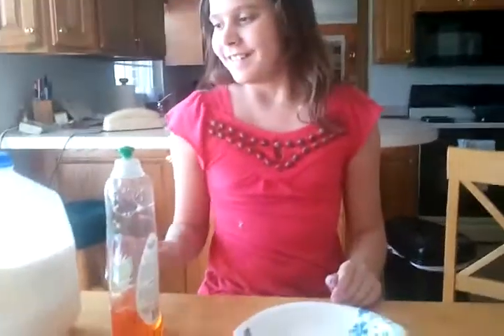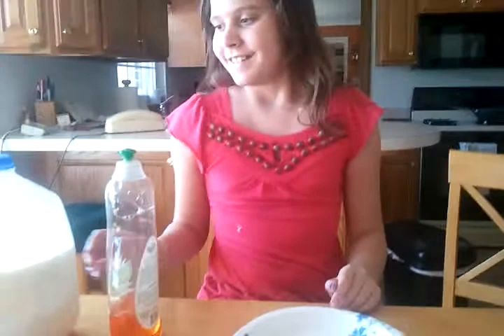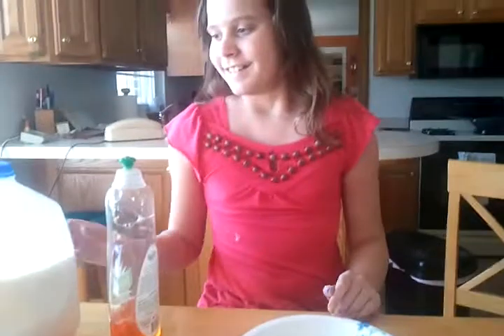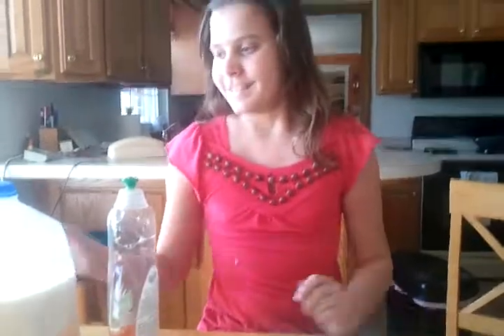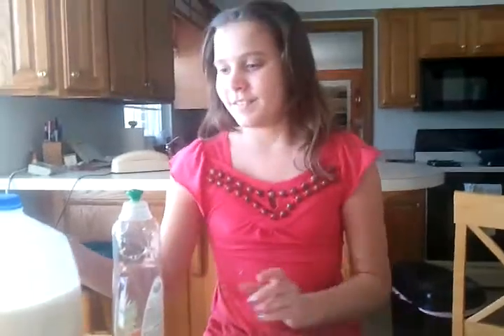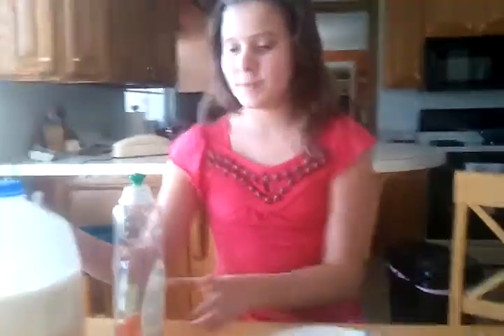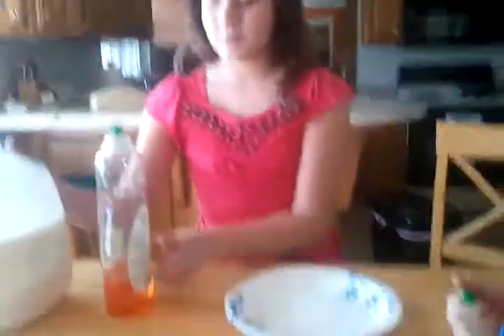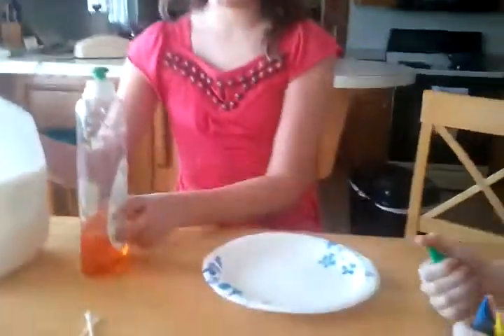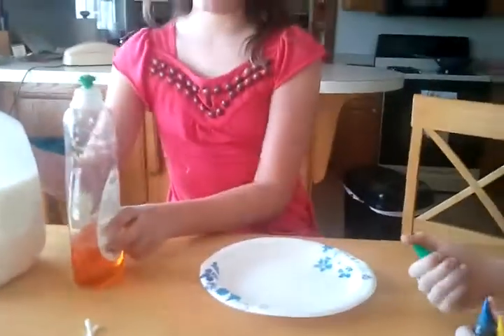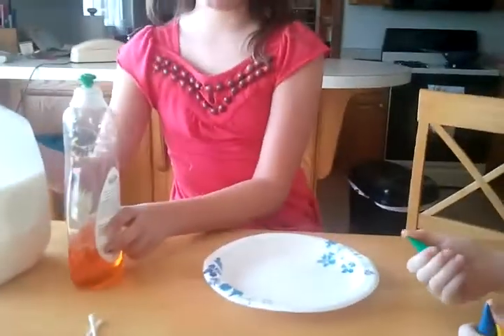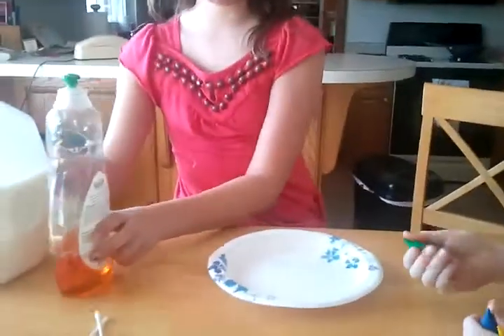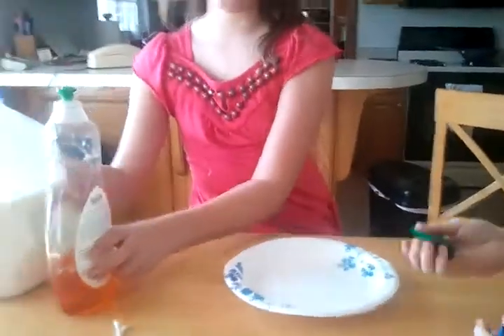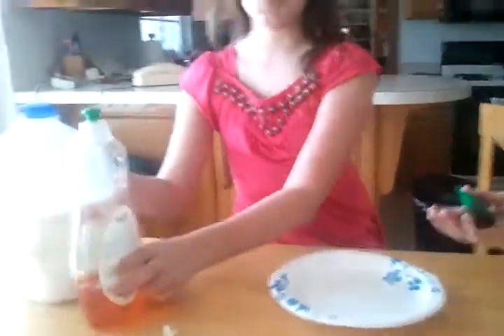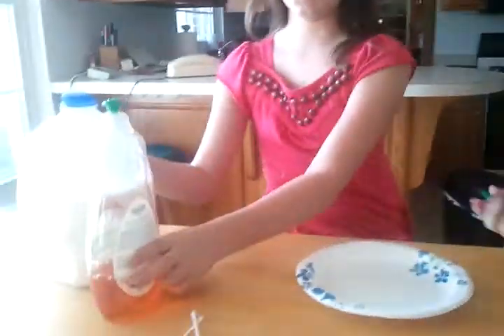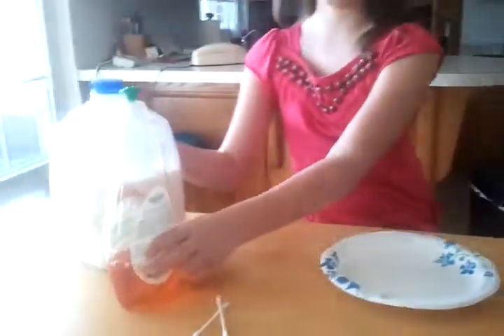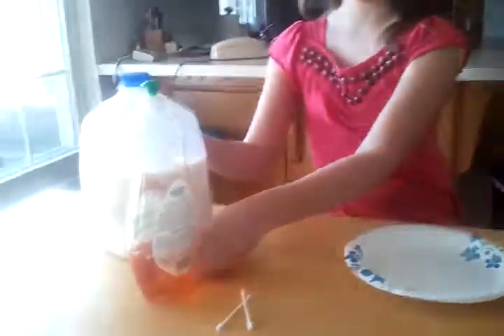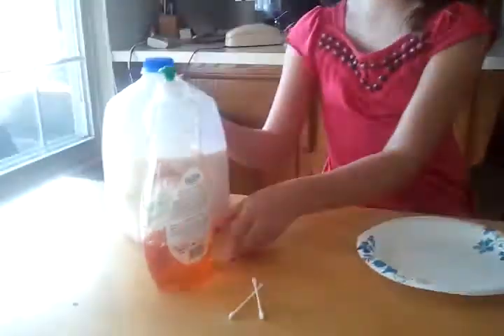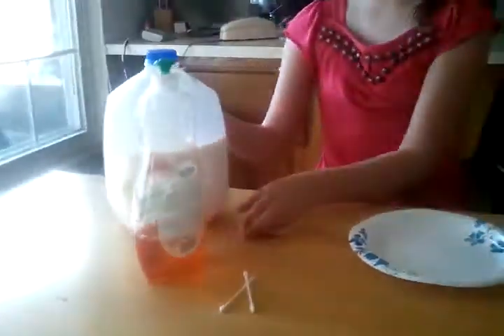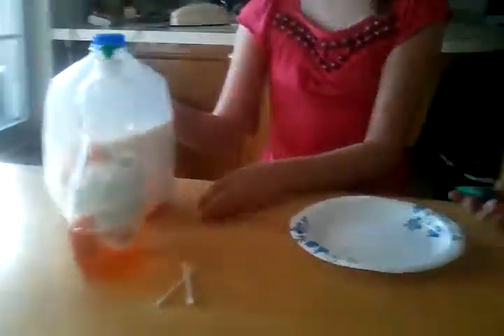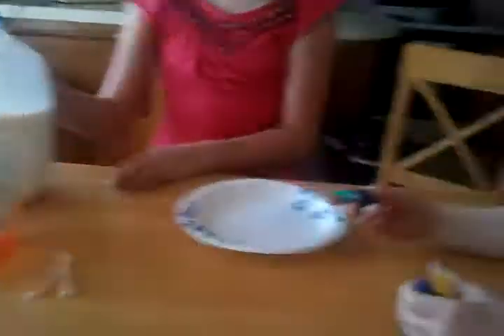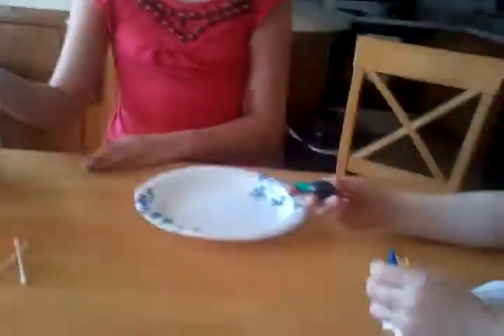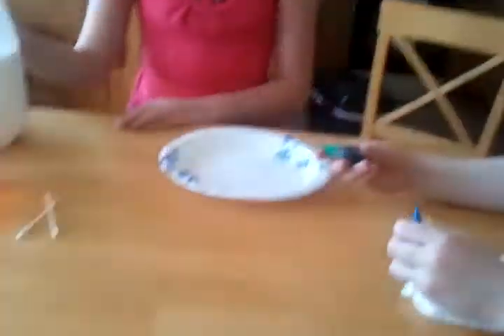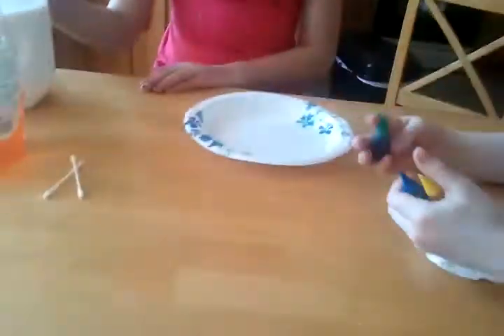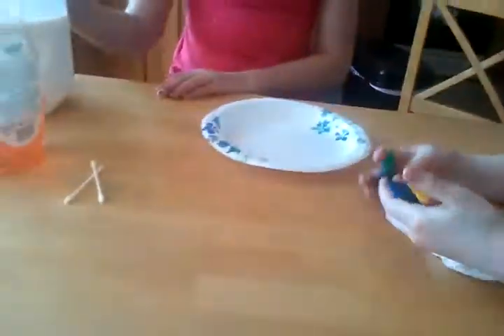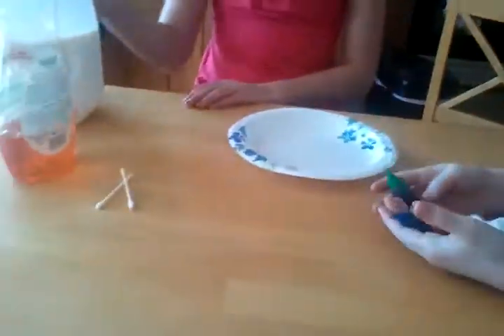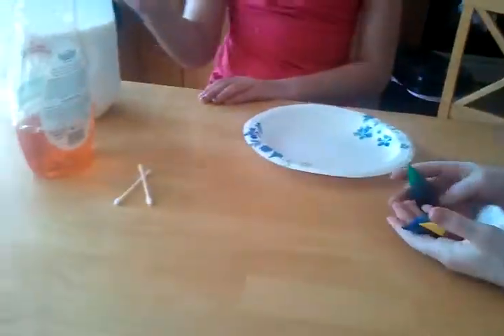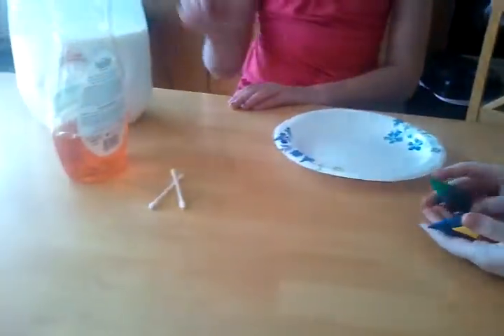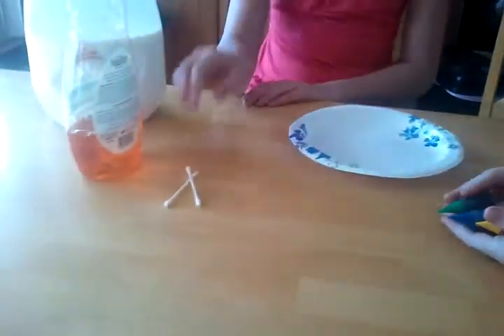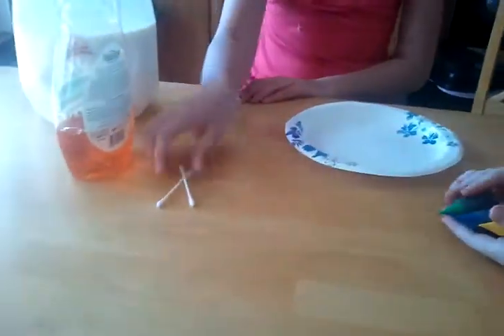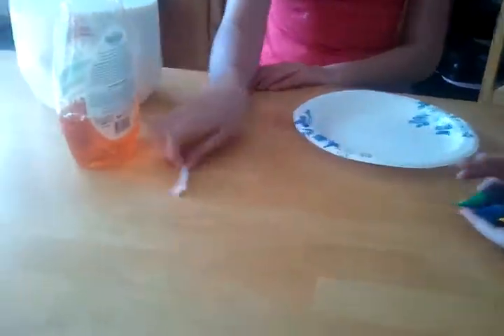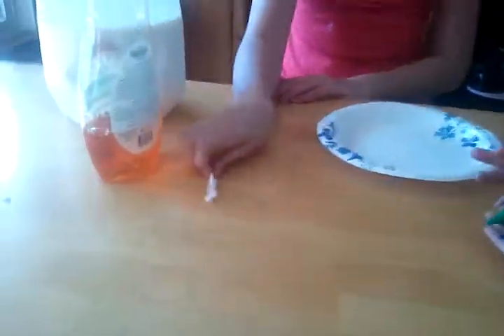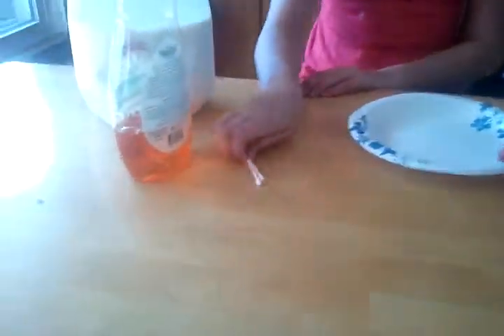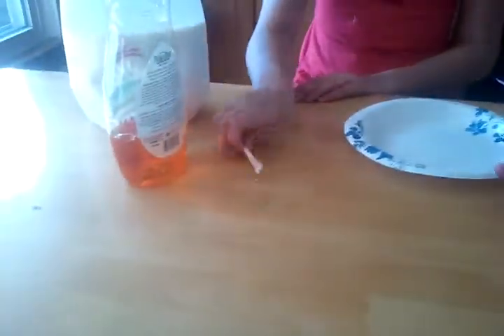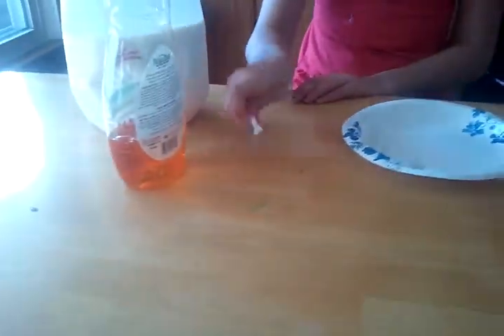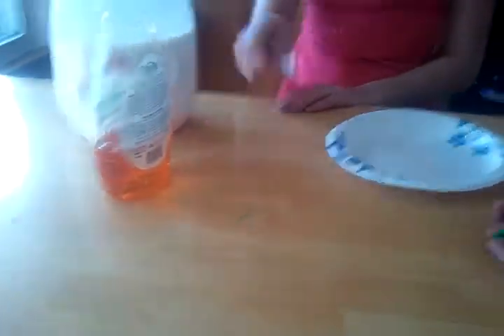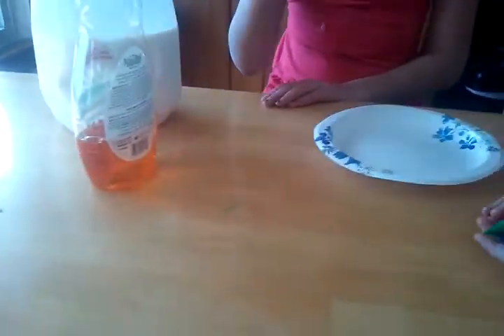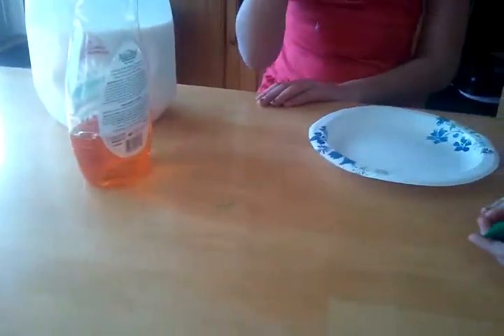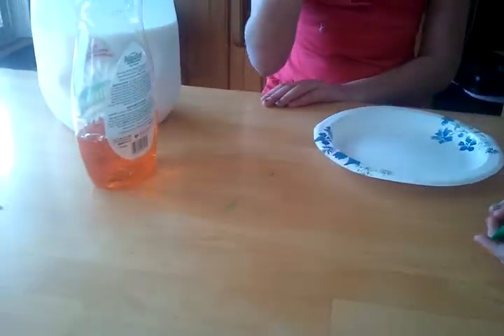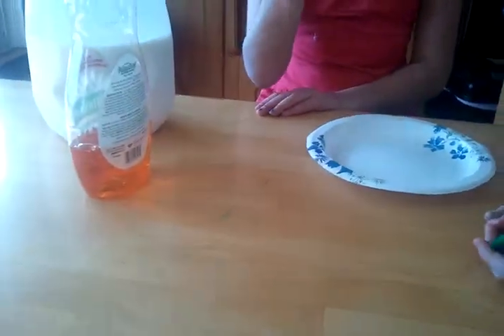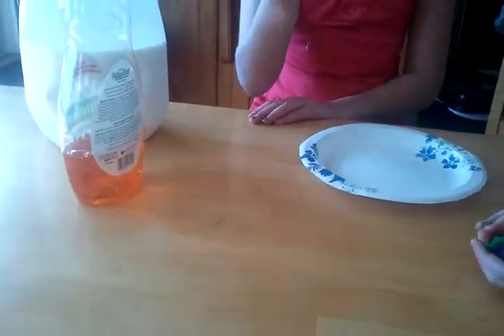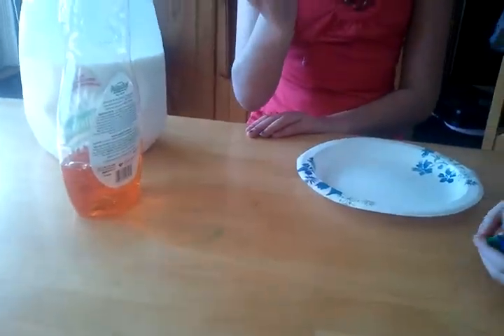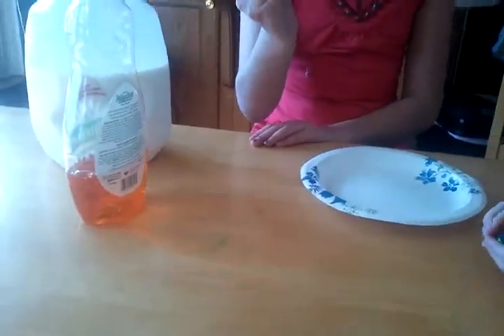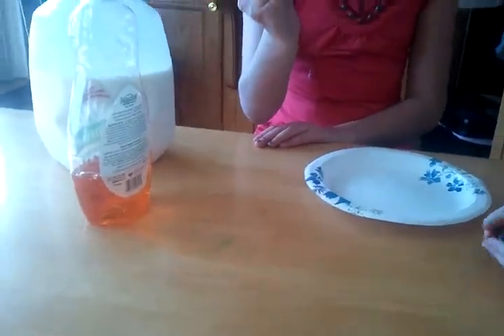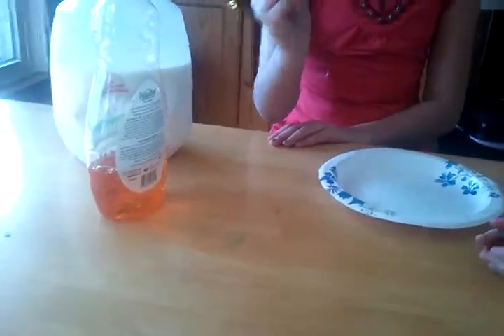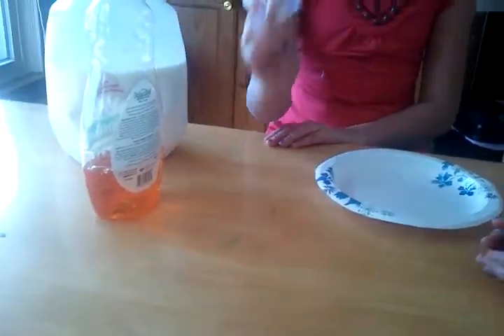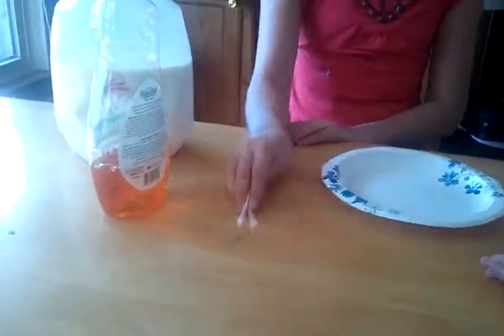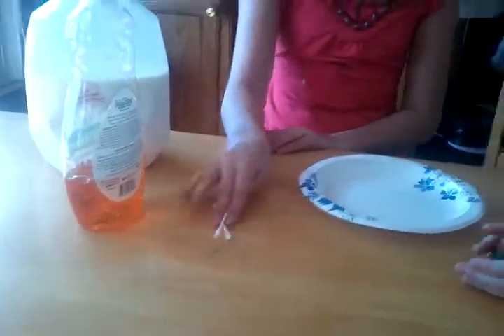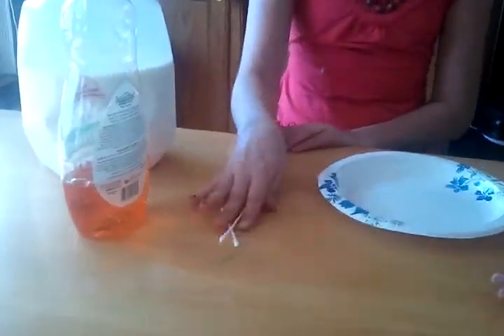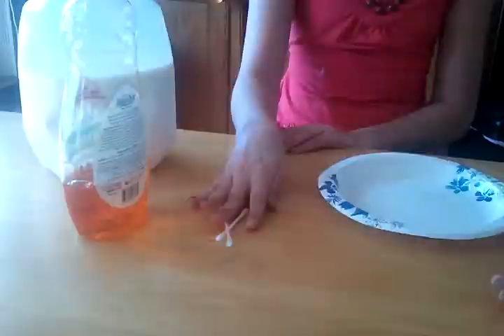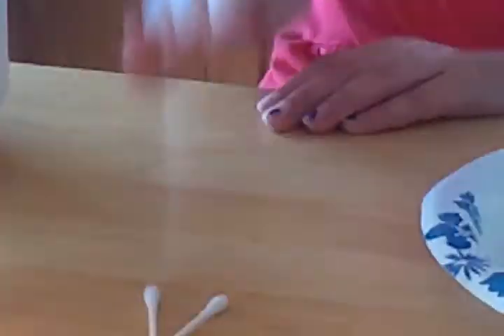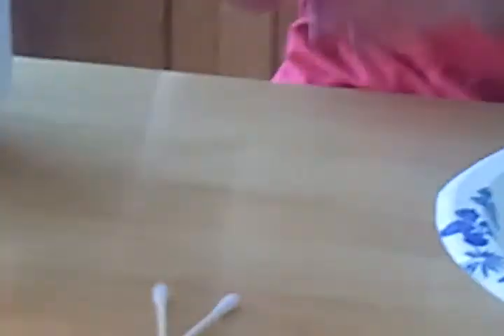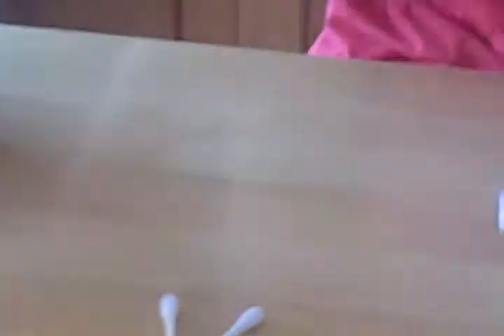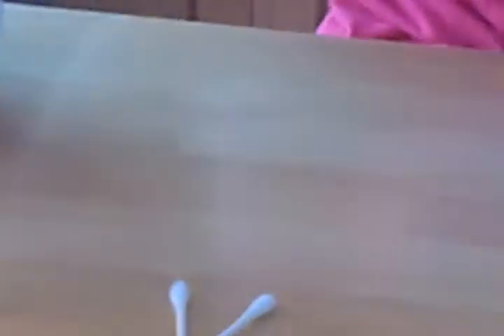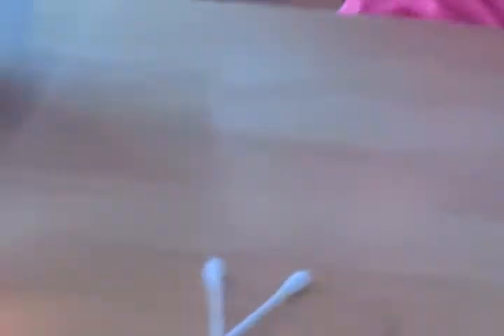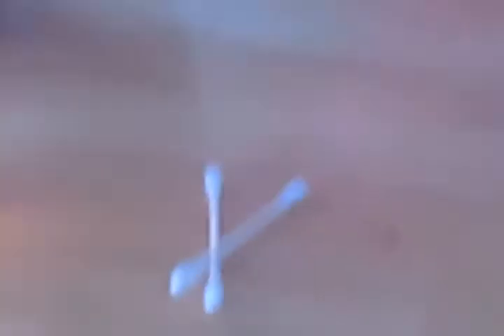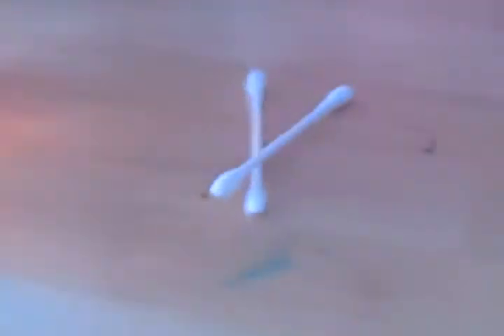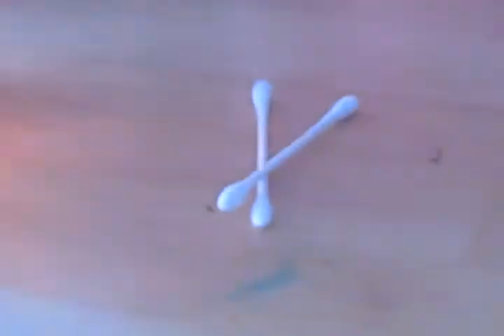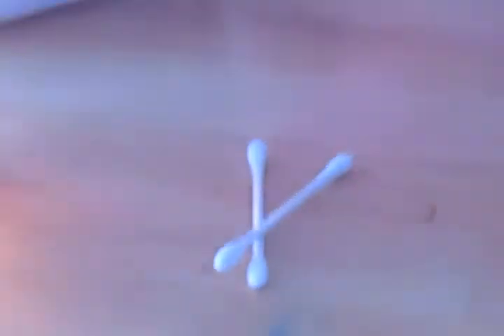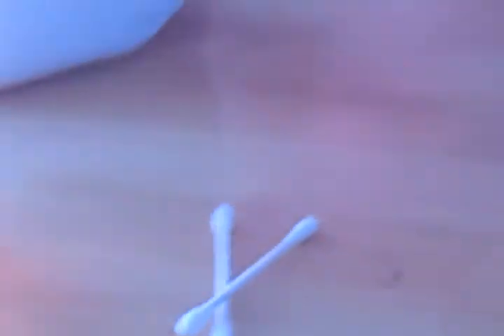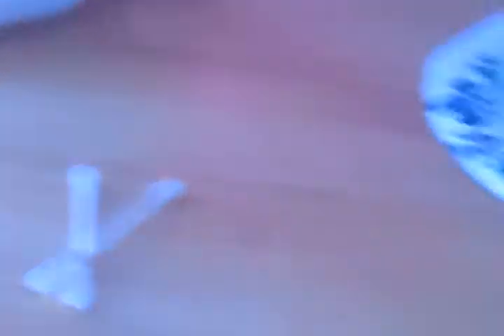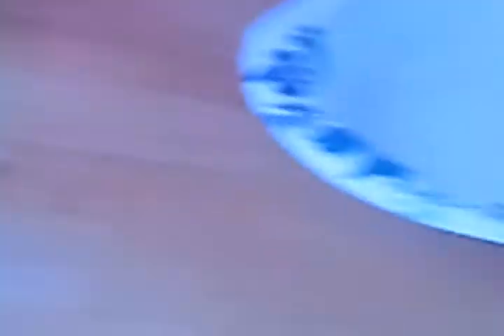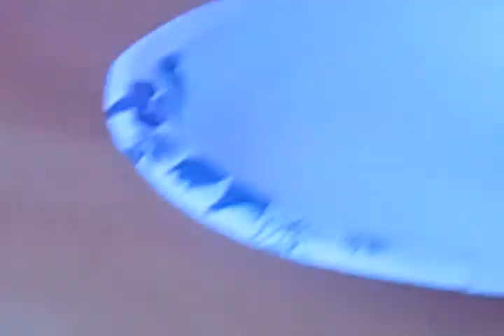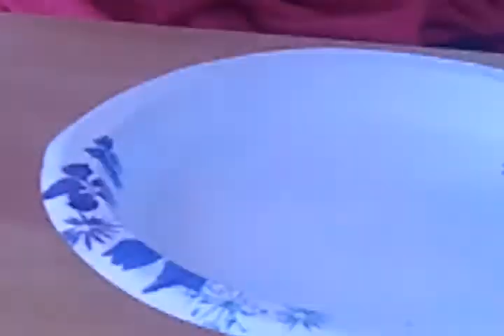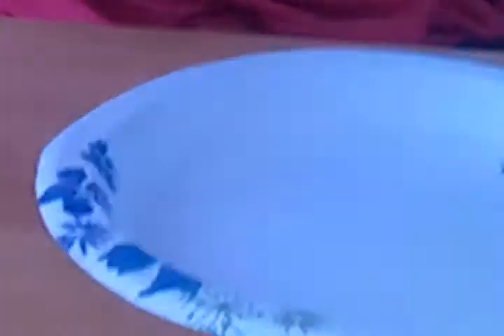So what you need is milk, soap — any color soap — and any color food colorings. And Q-tips. And a plate.